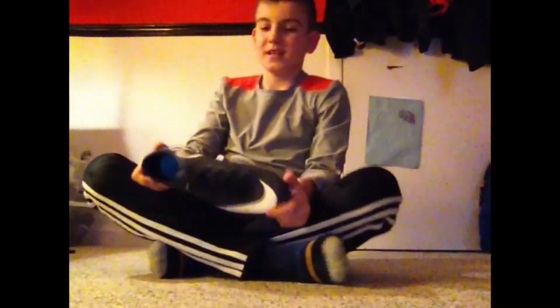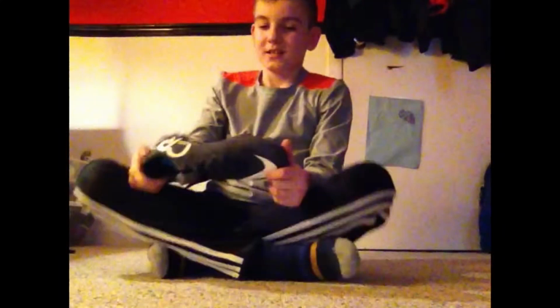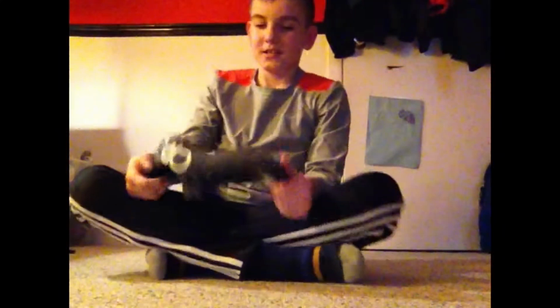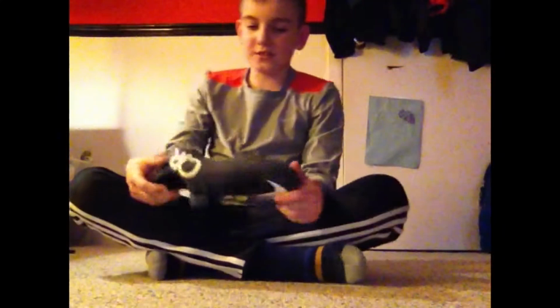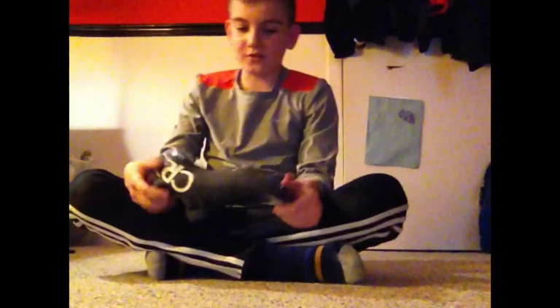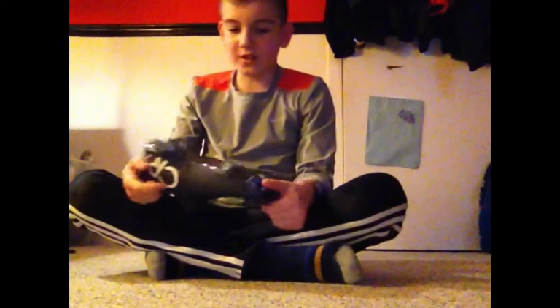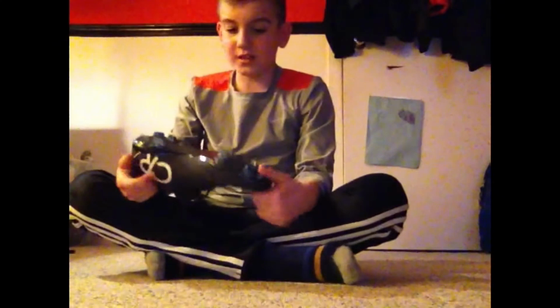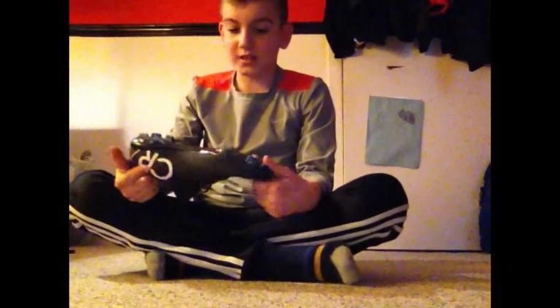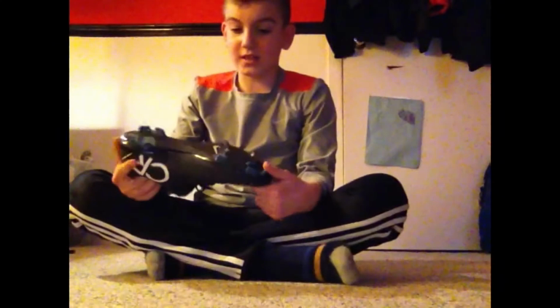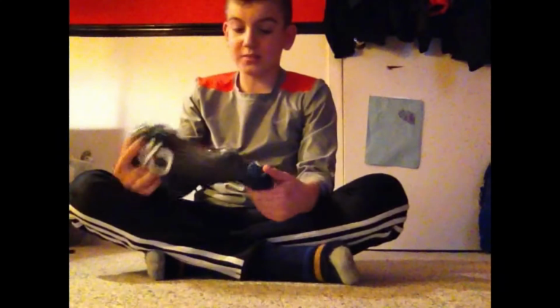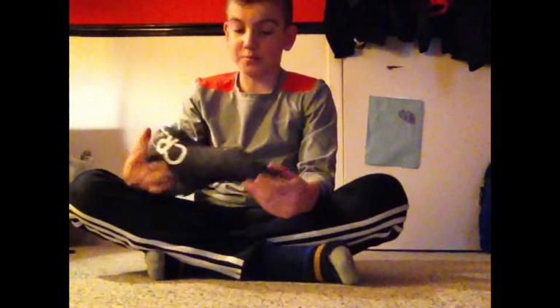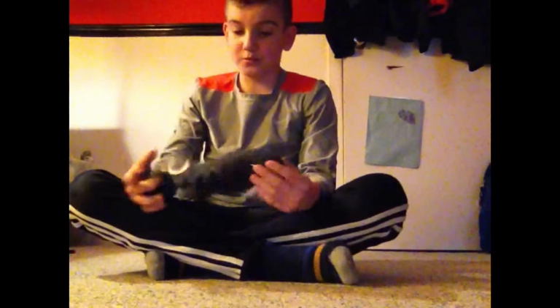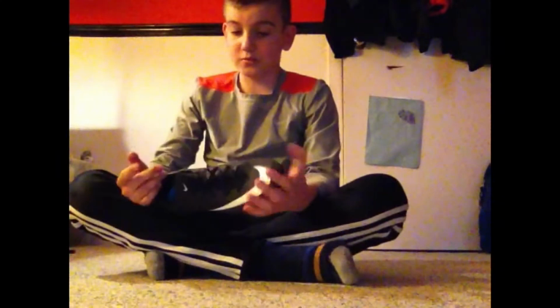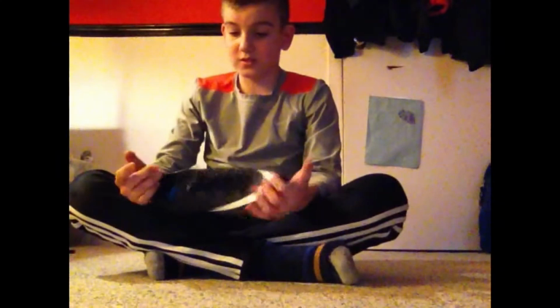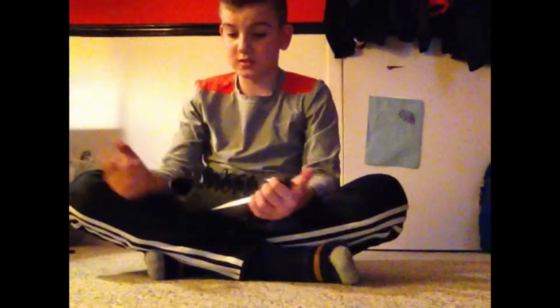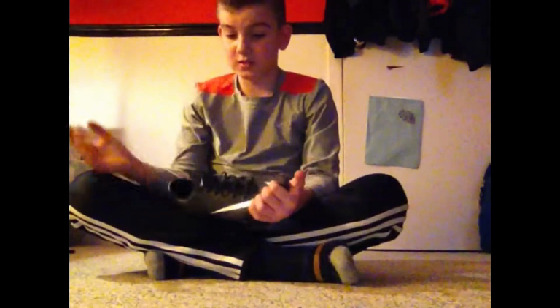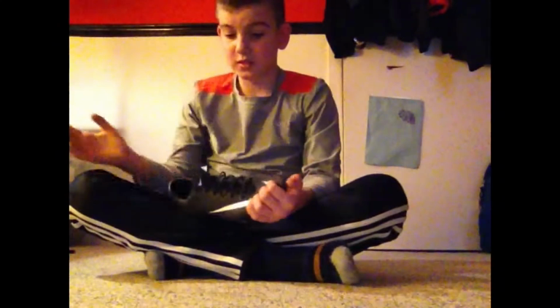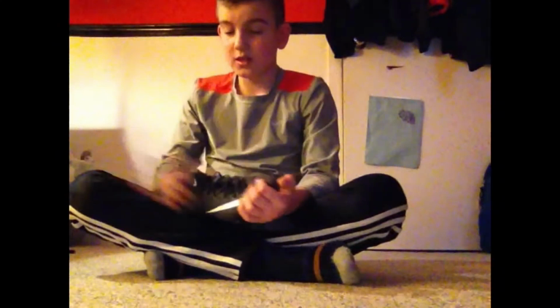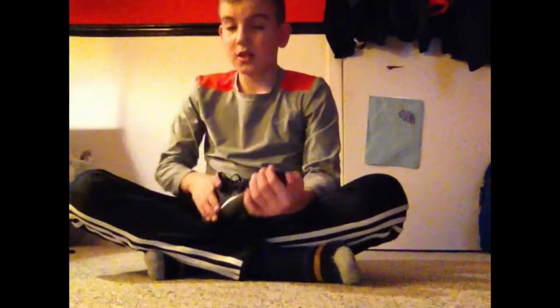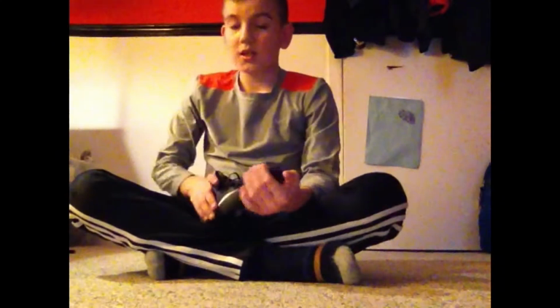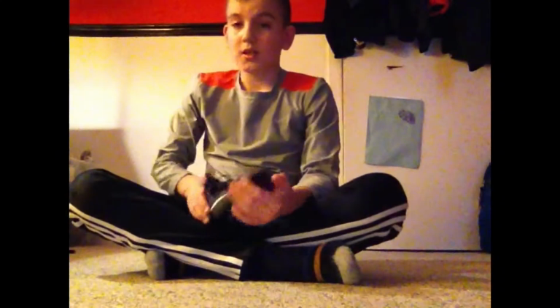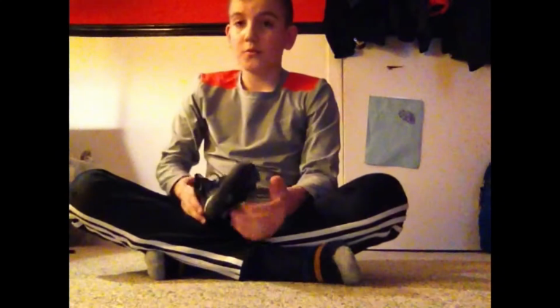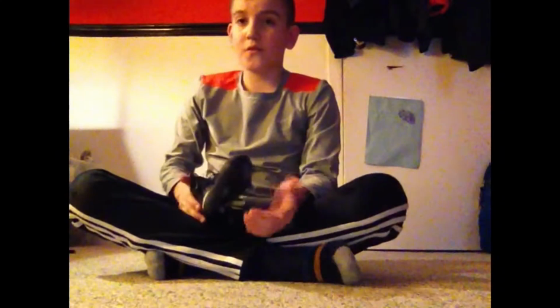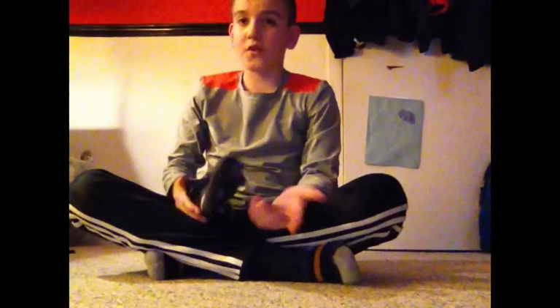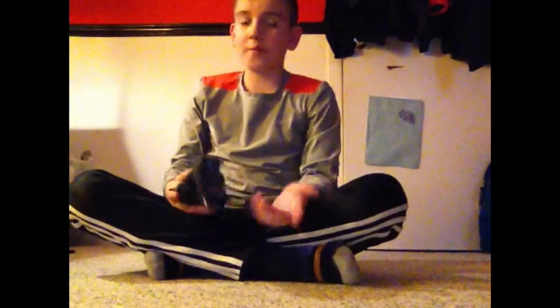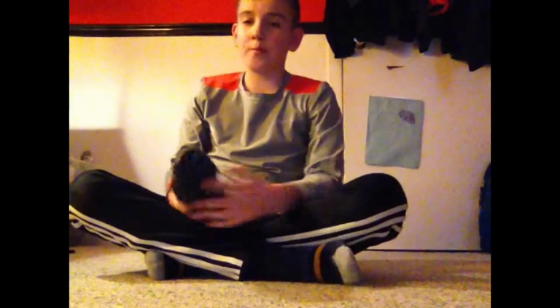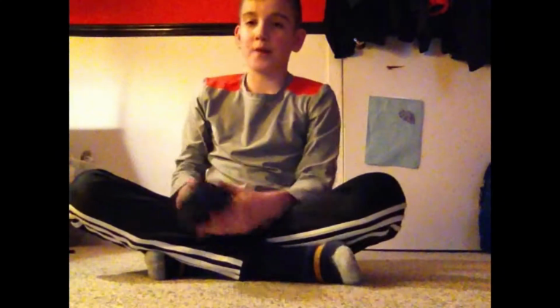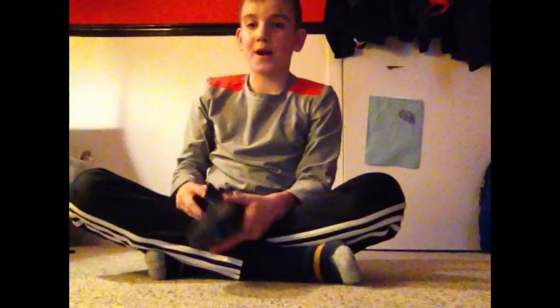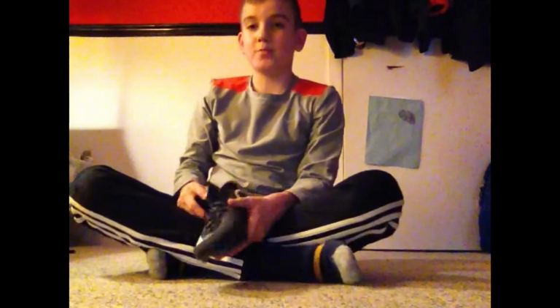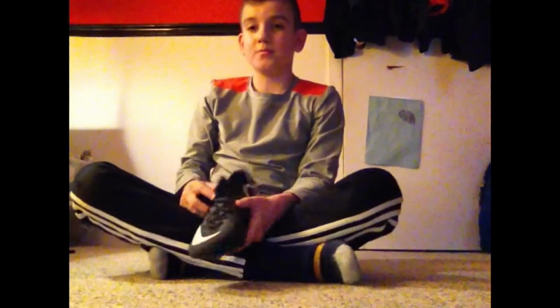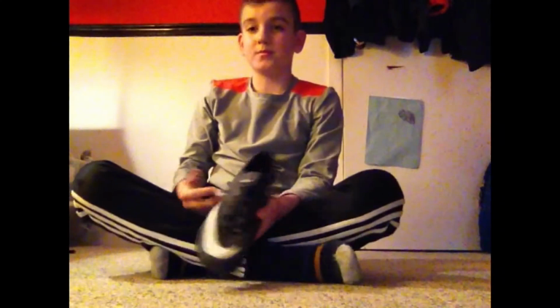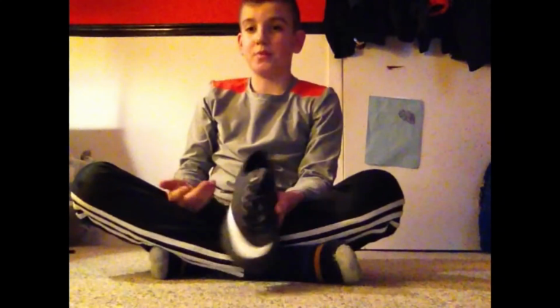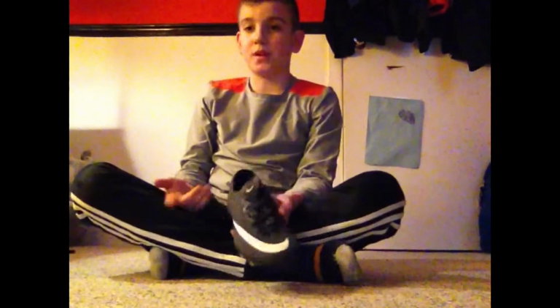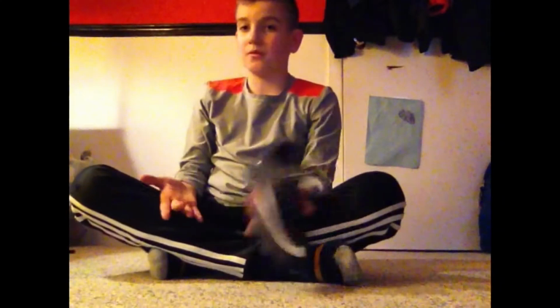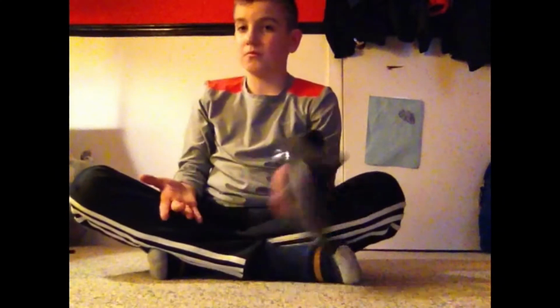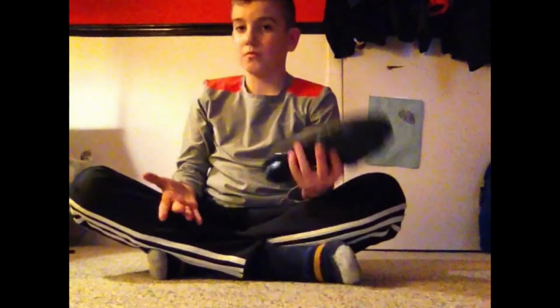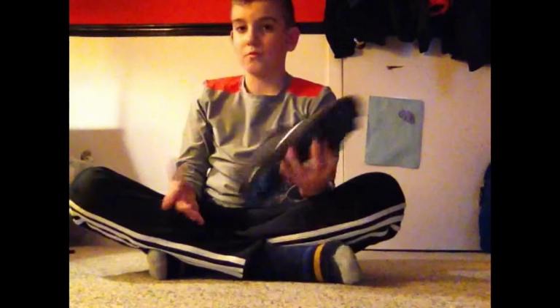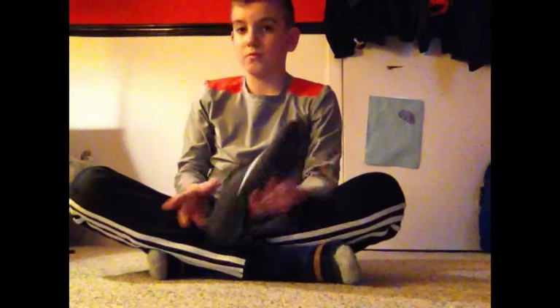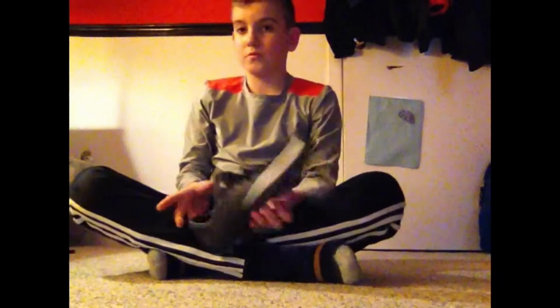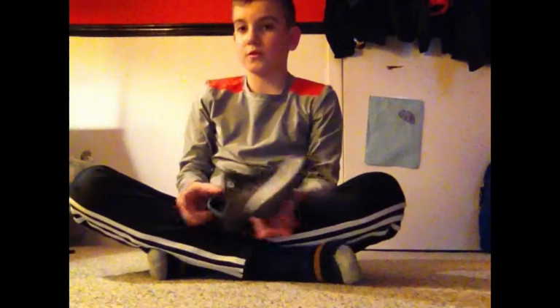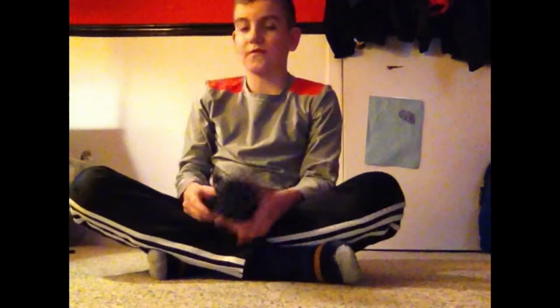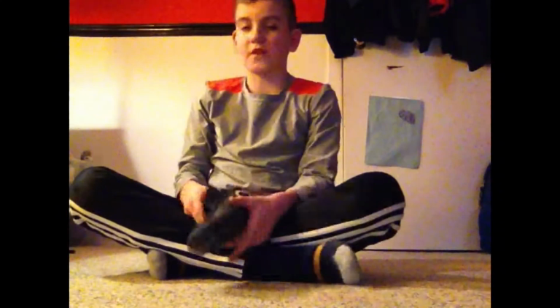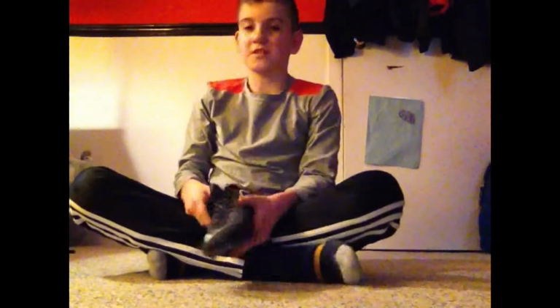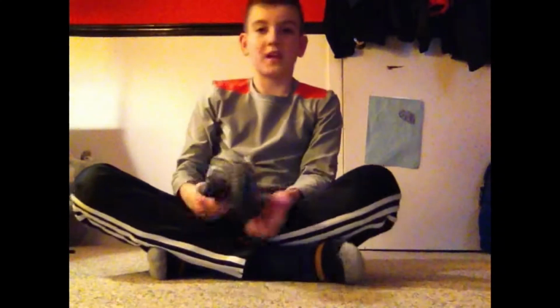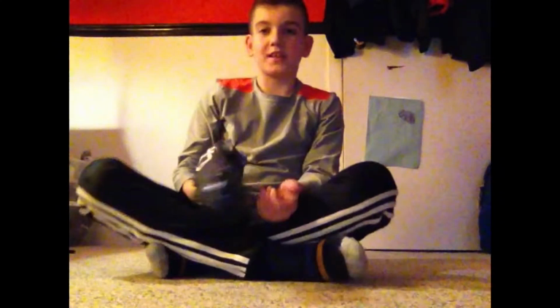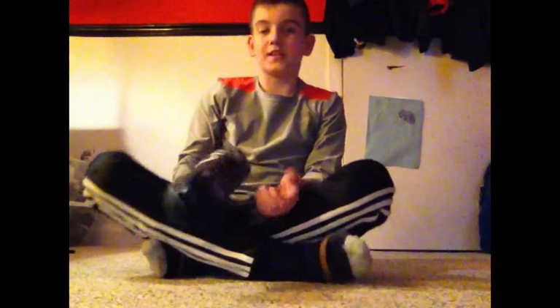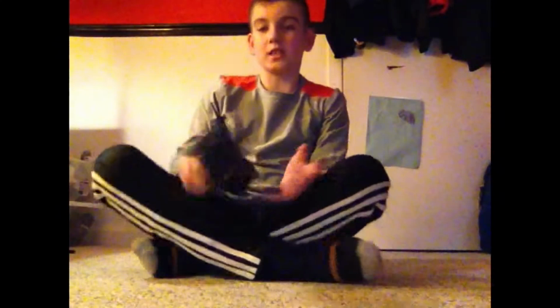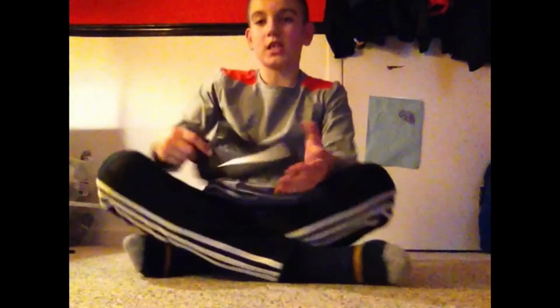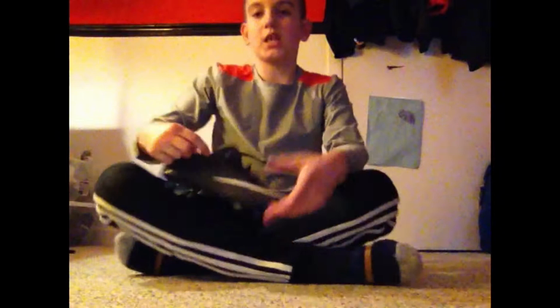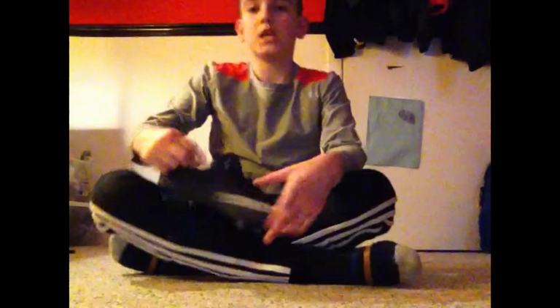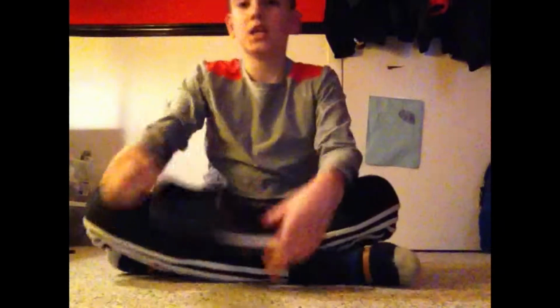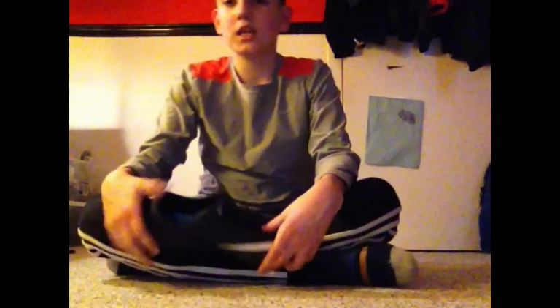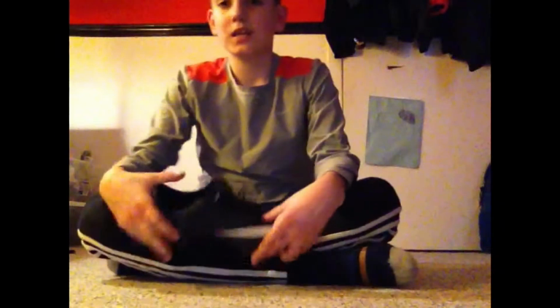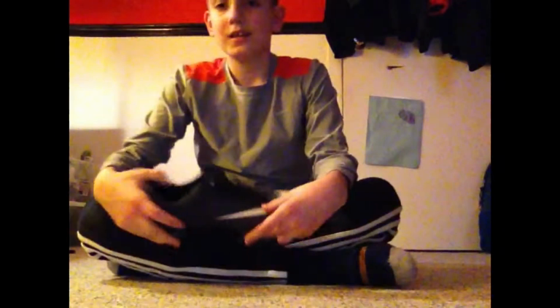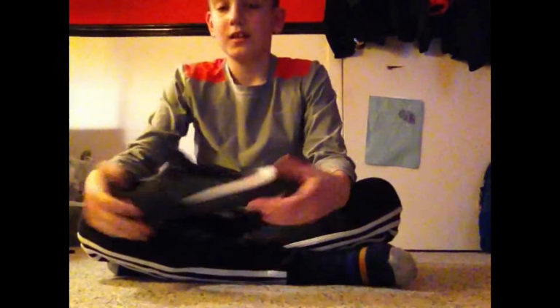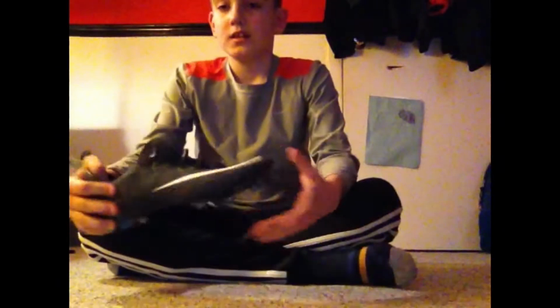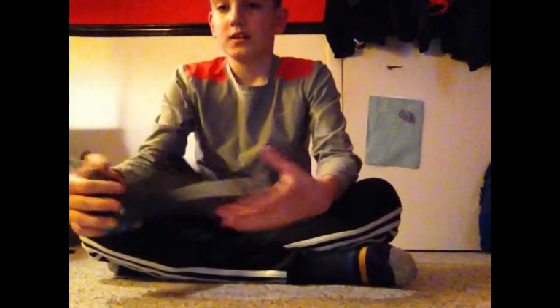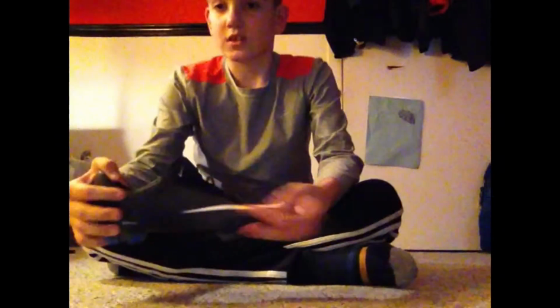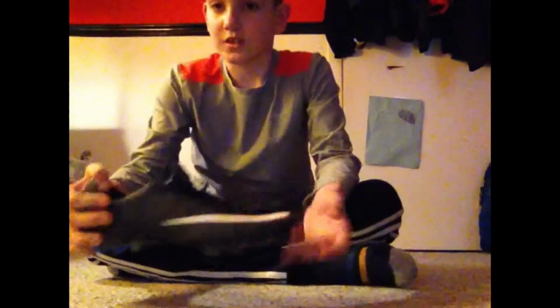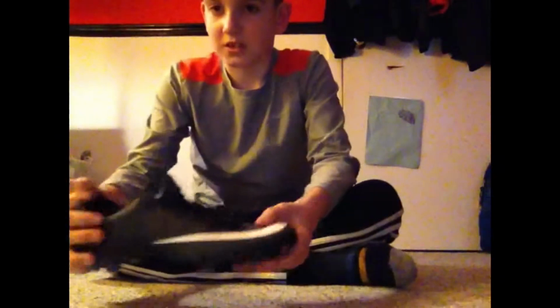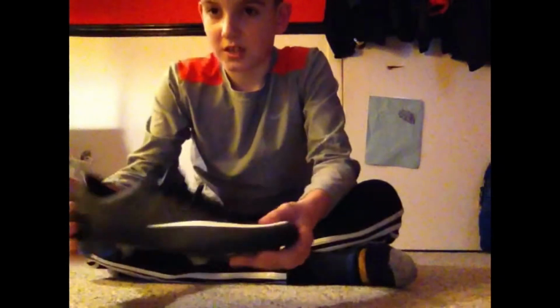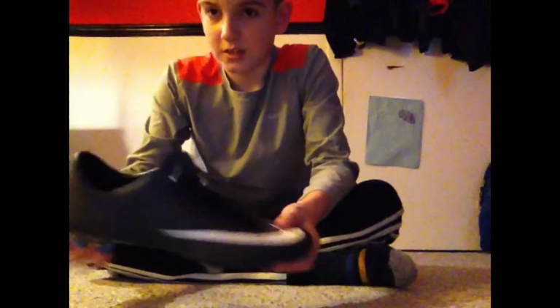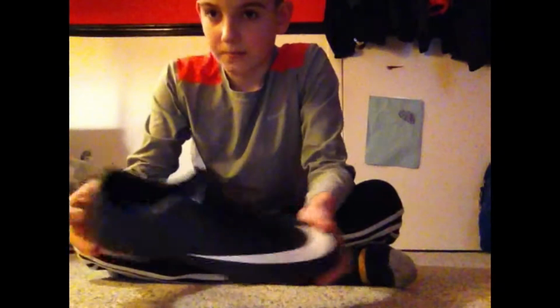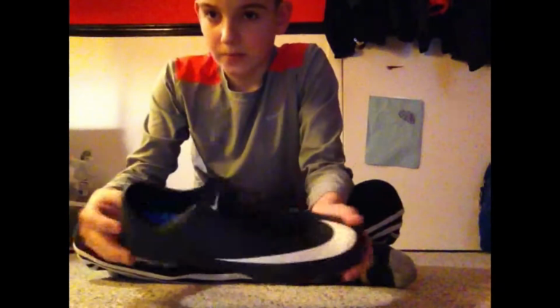These are really nice boots, with a couple of problems — but you can fix that easily. So let's get into this.